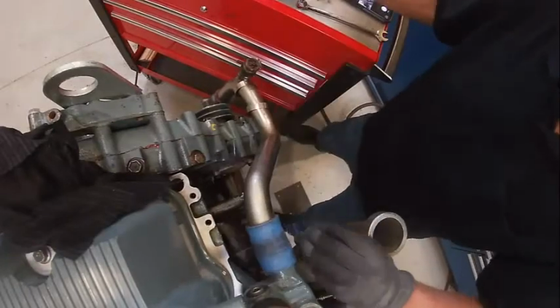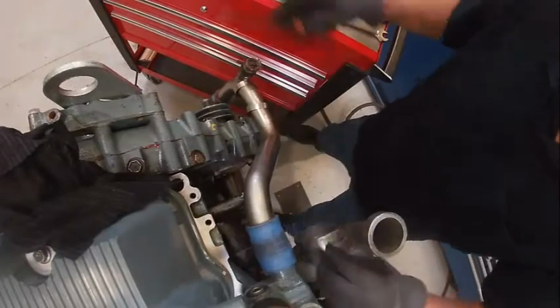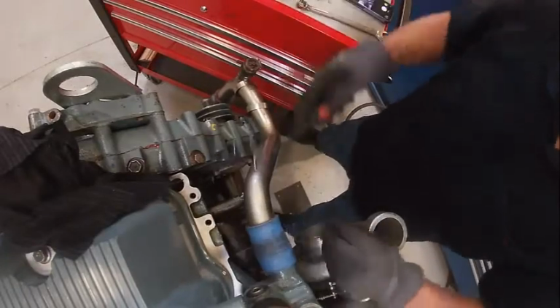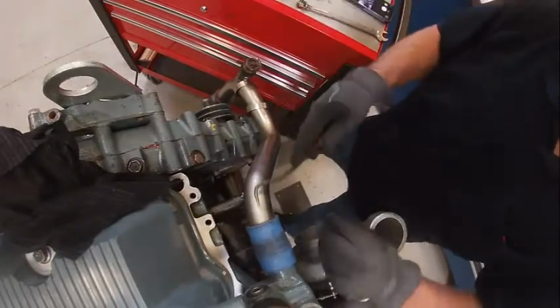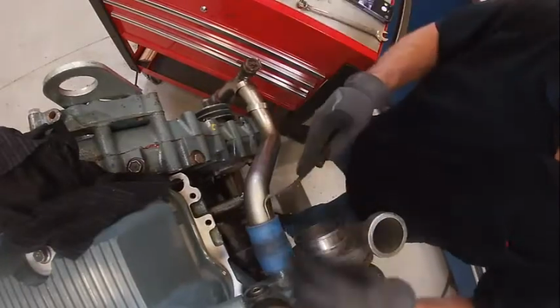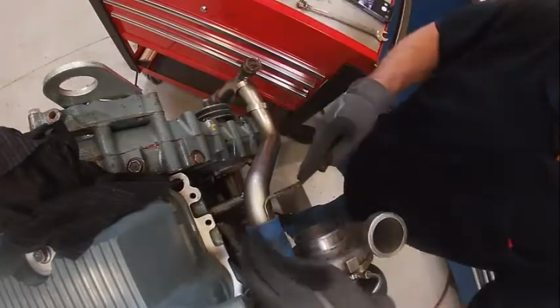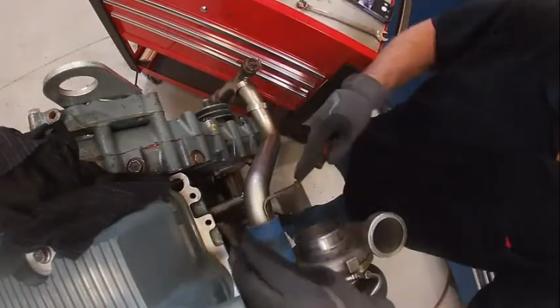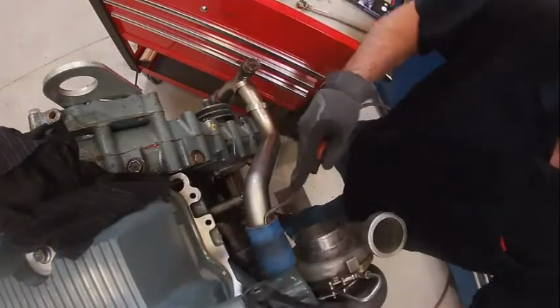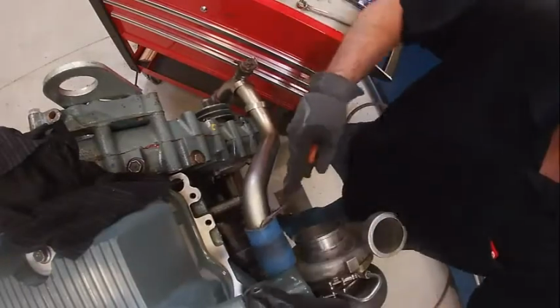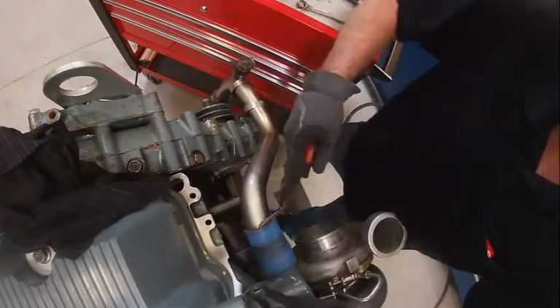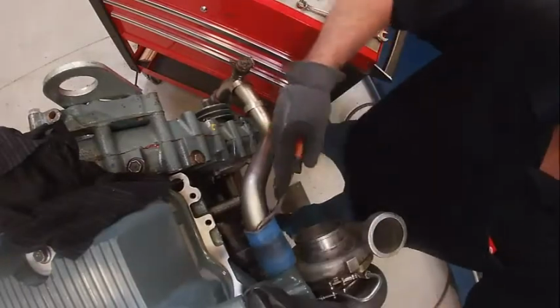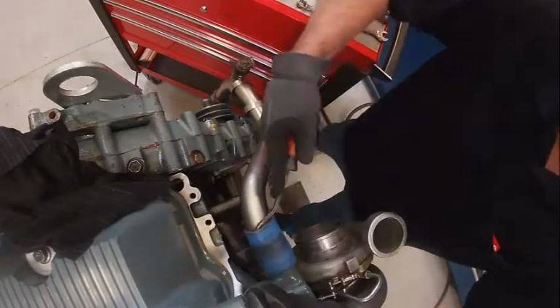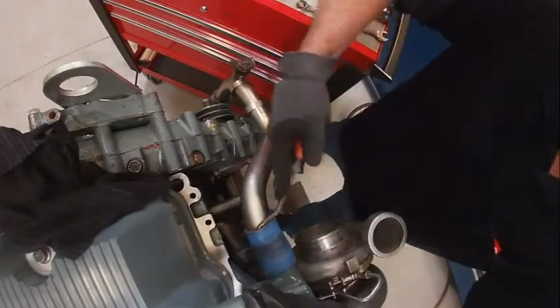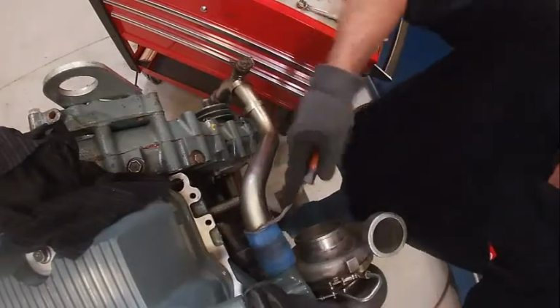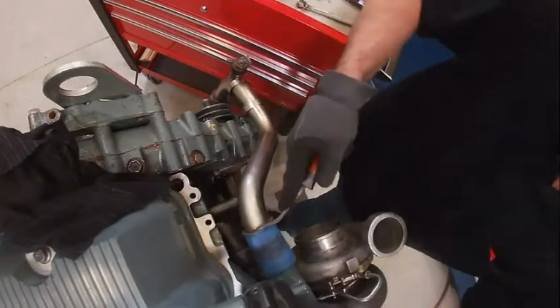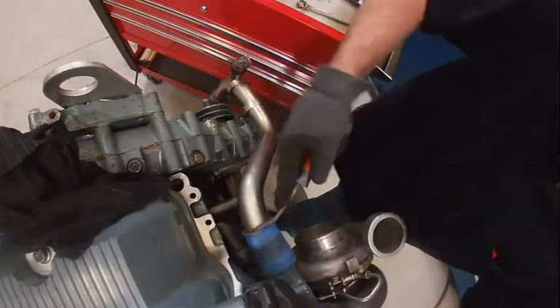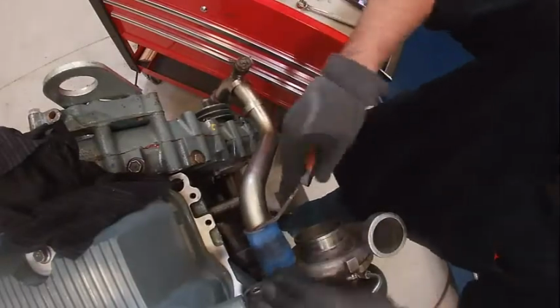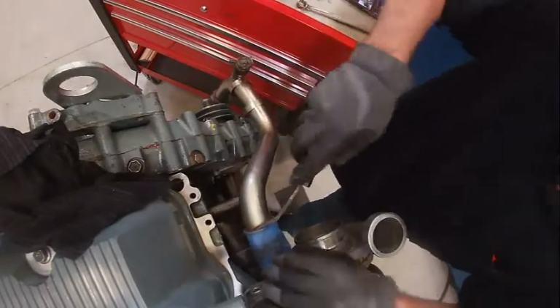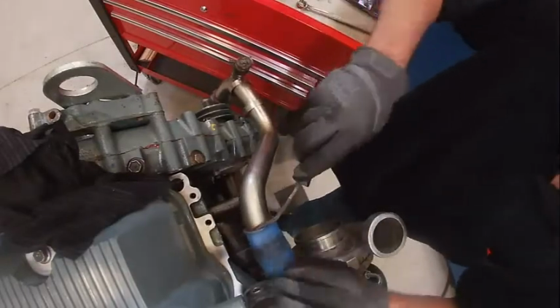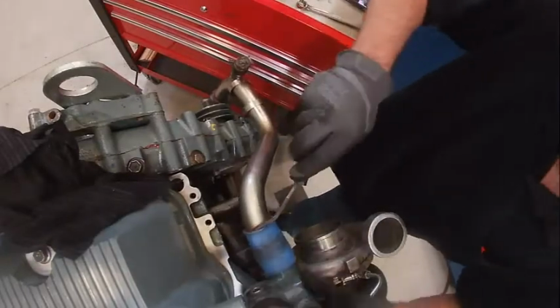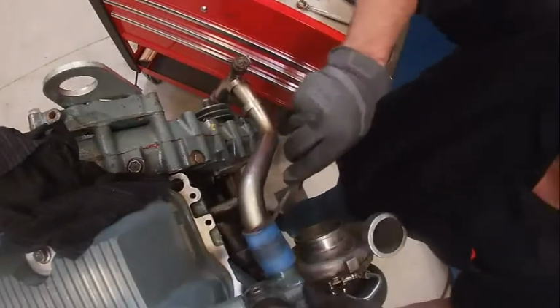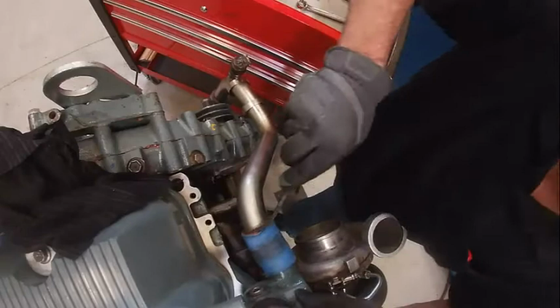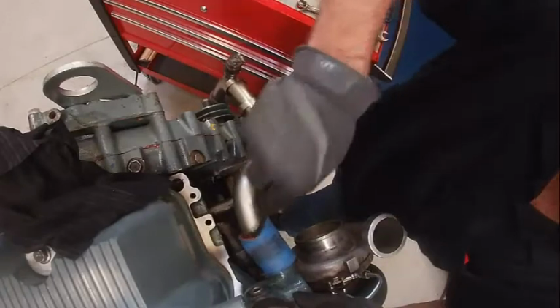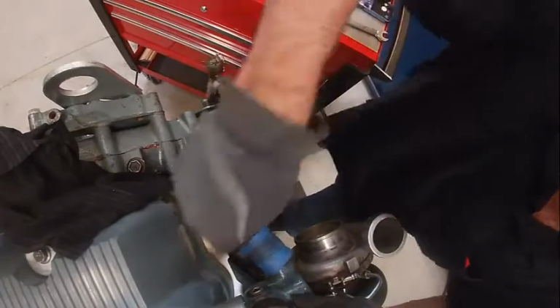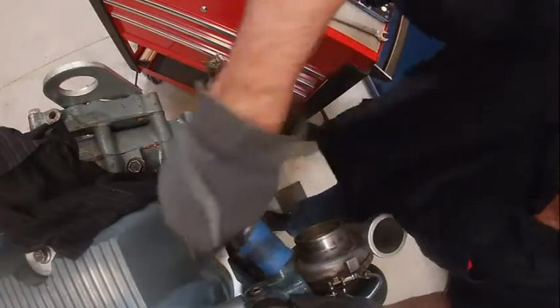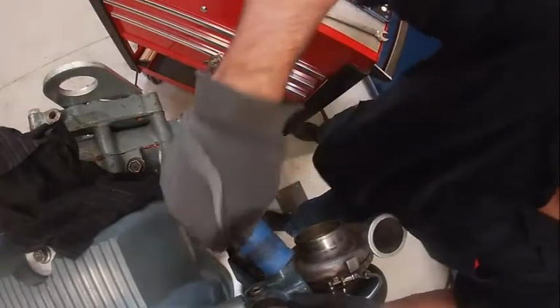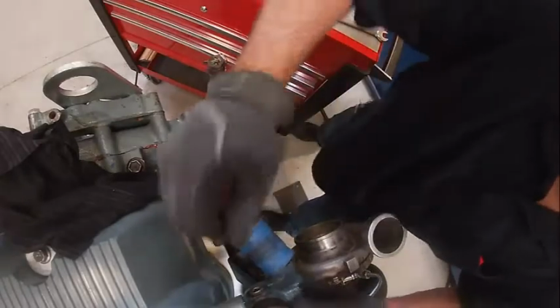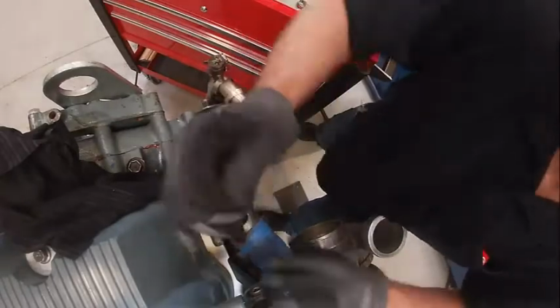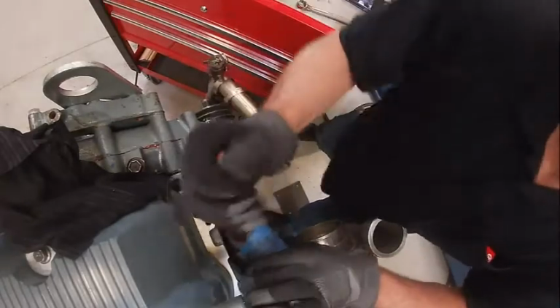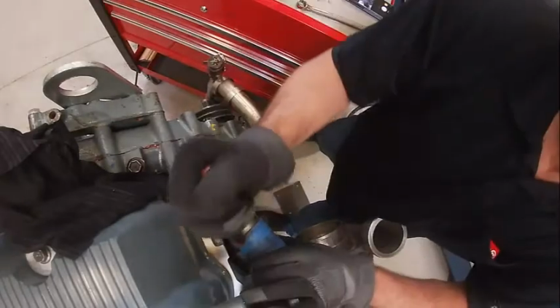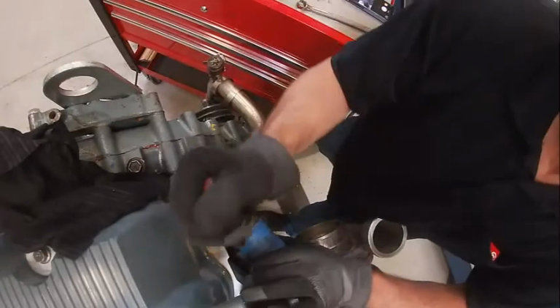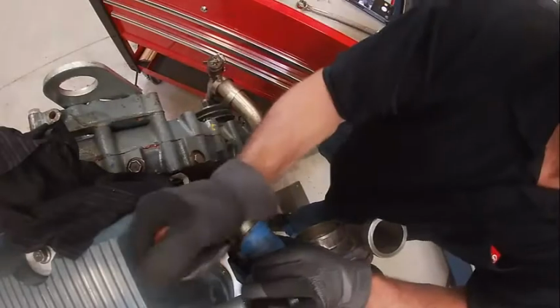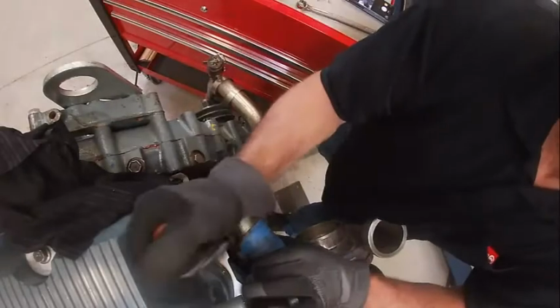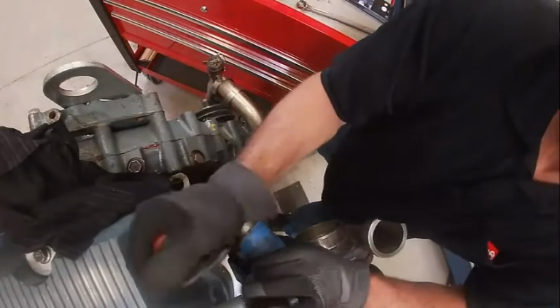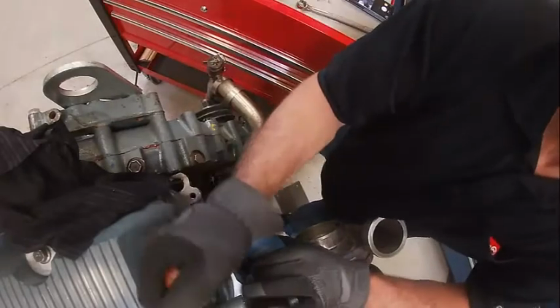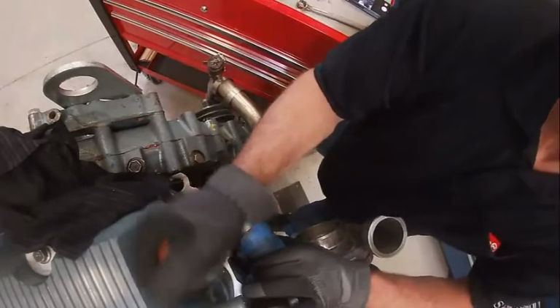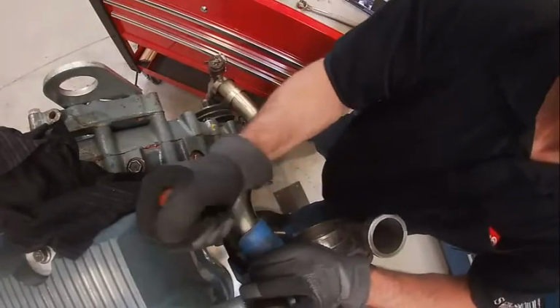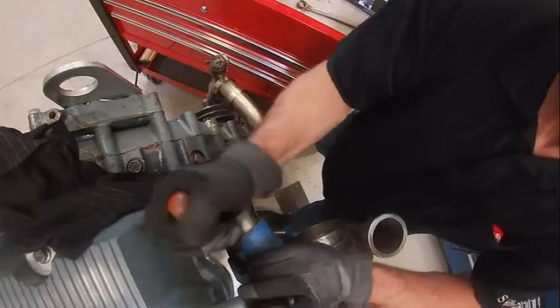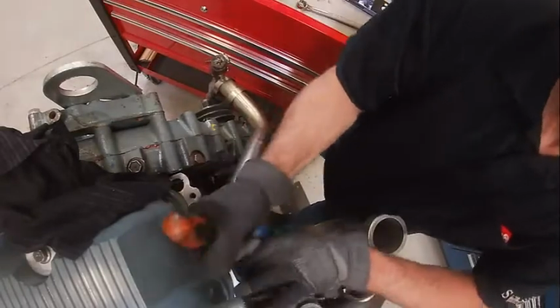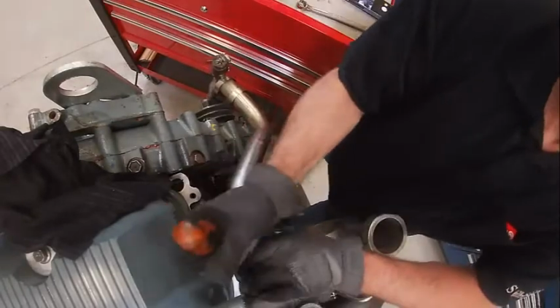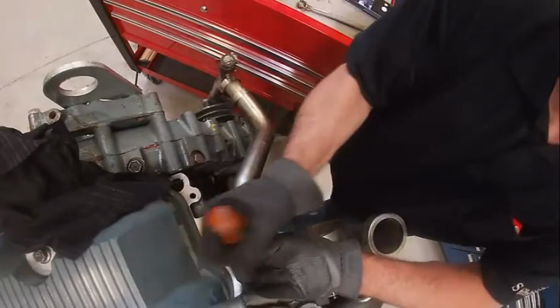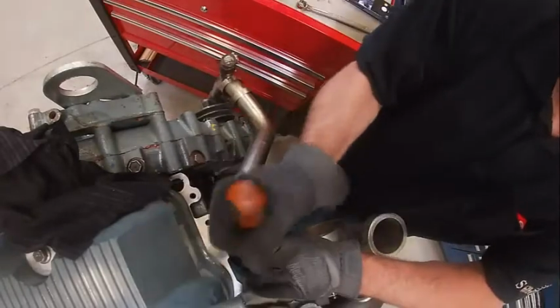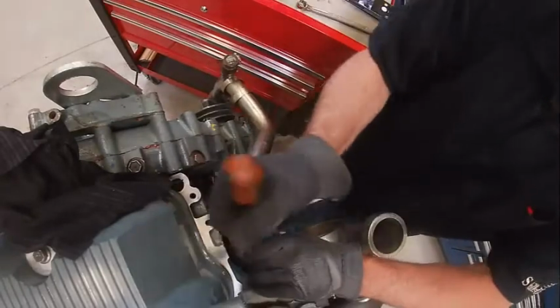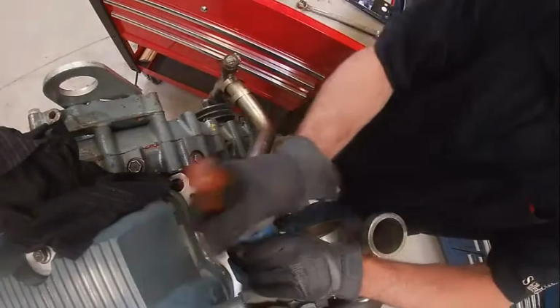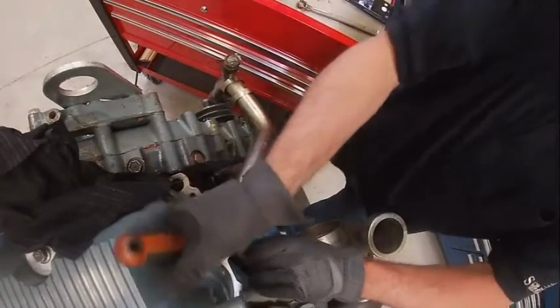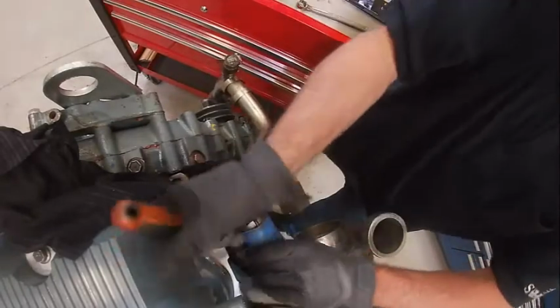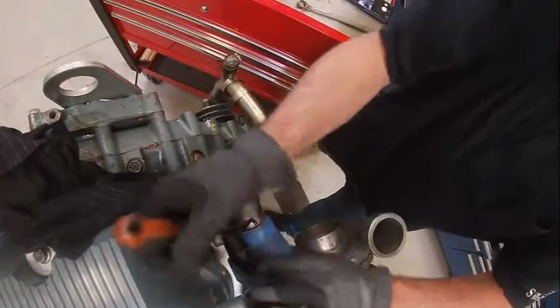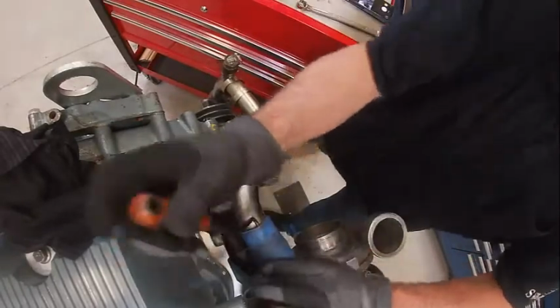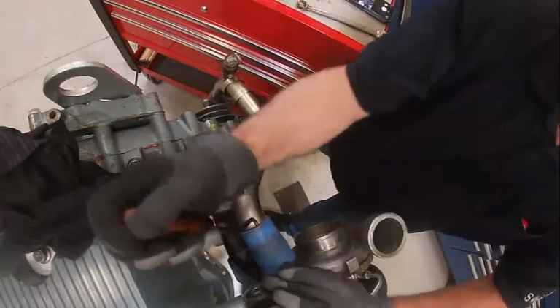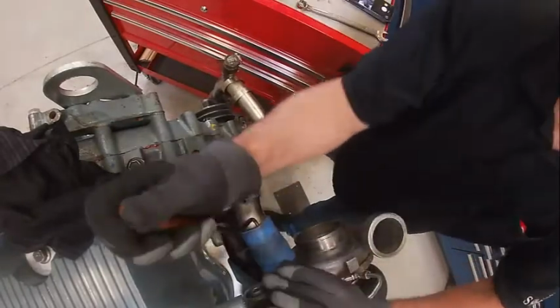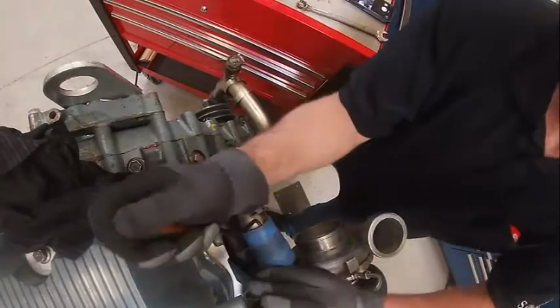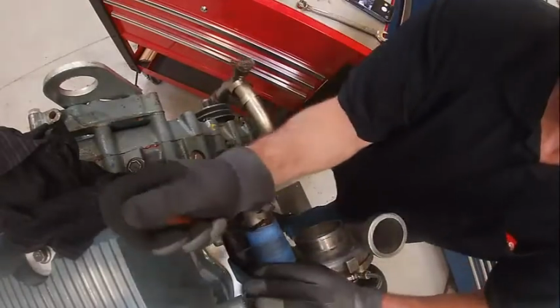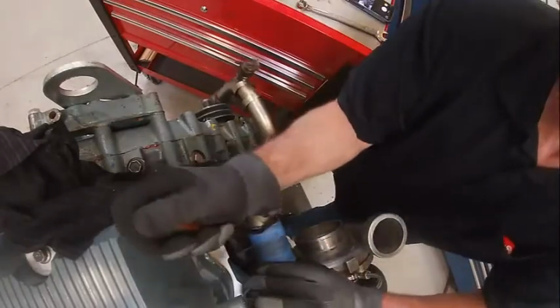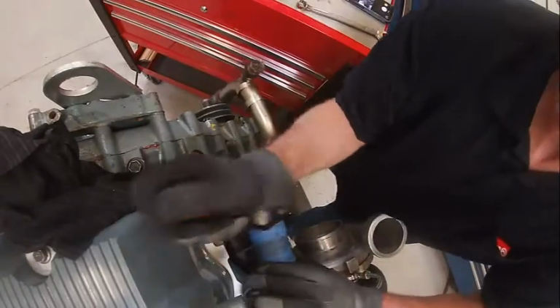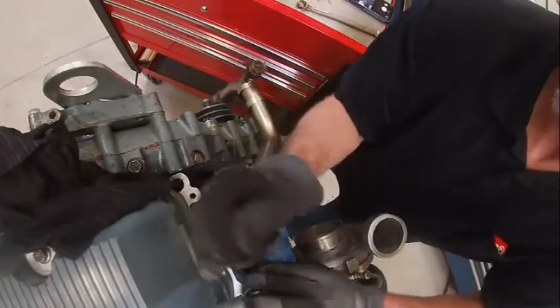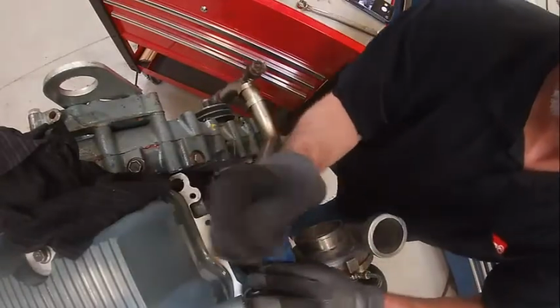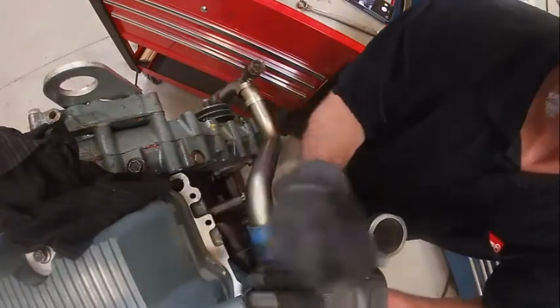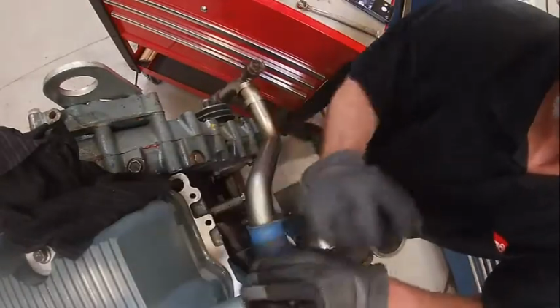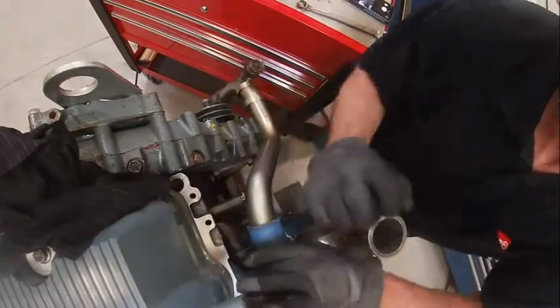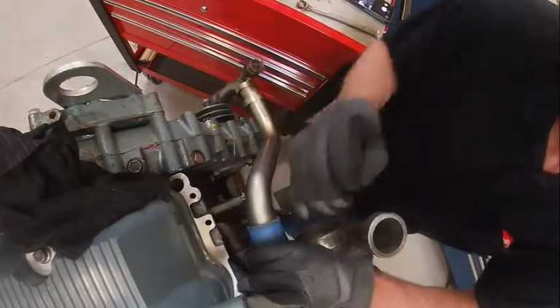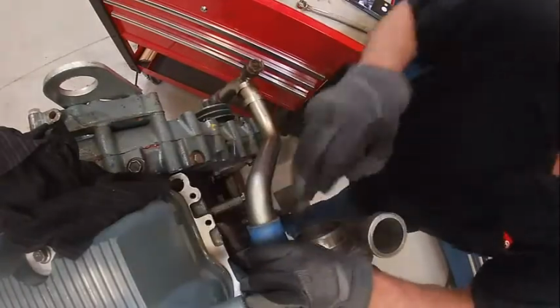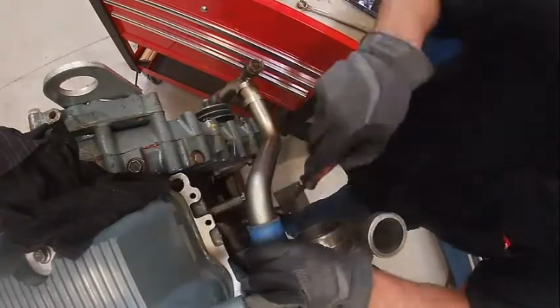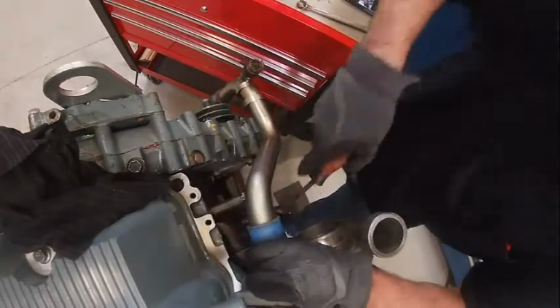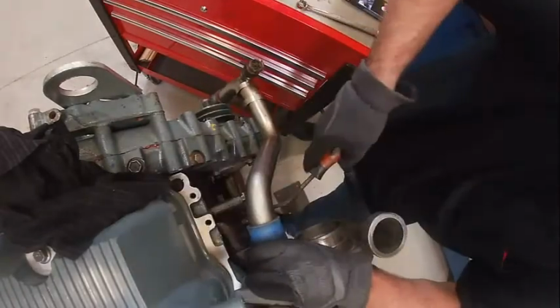This one's stuck — there's rust and crap in there.